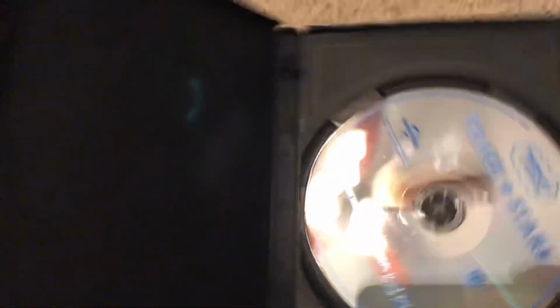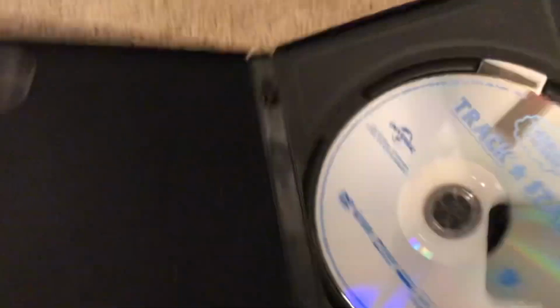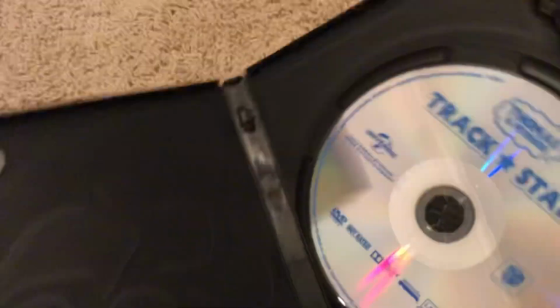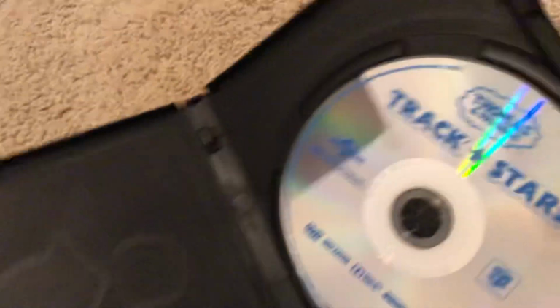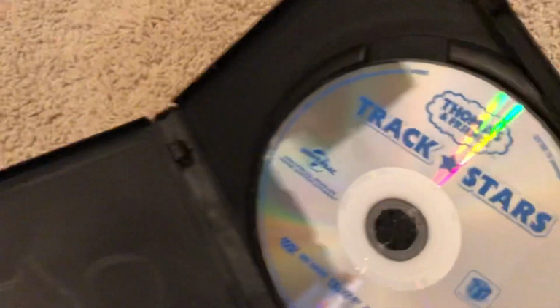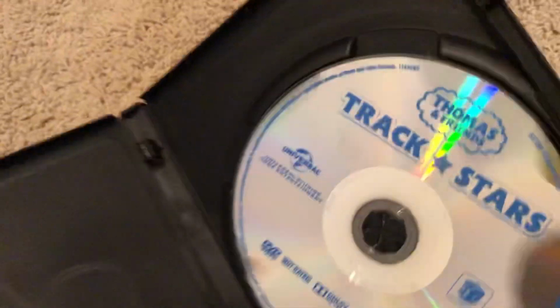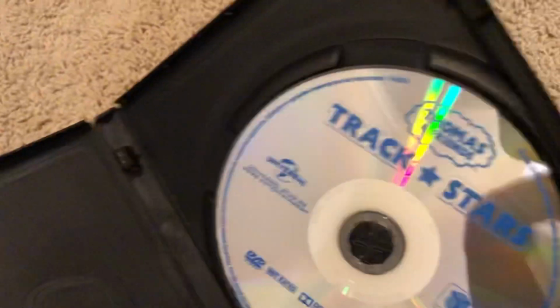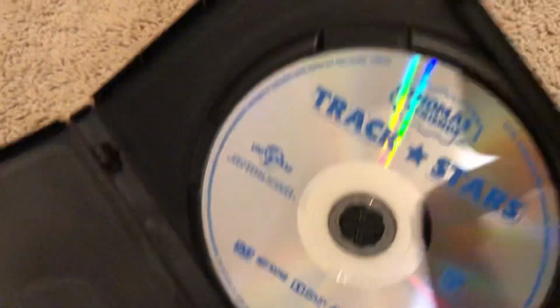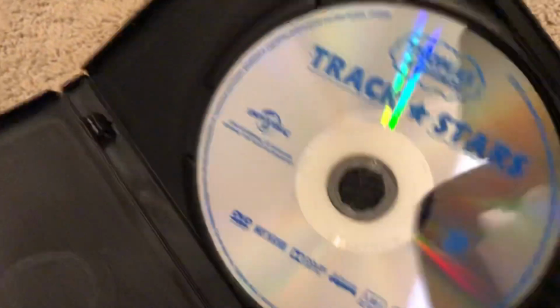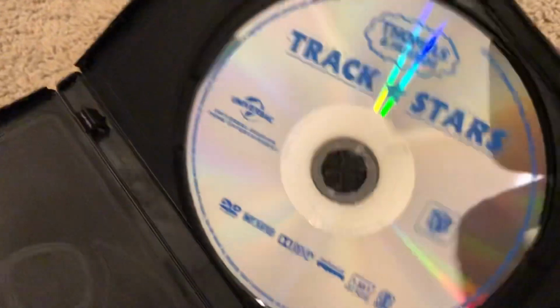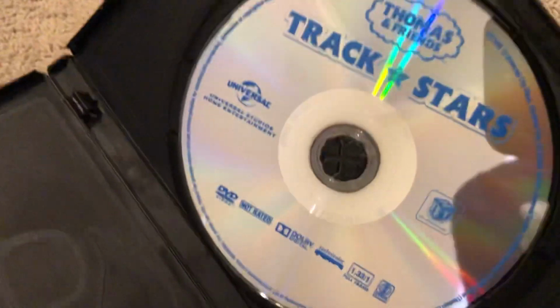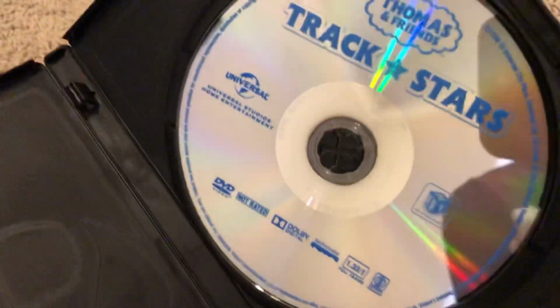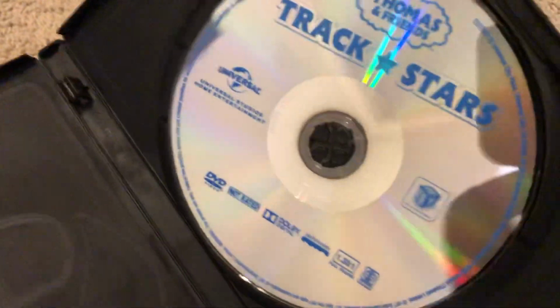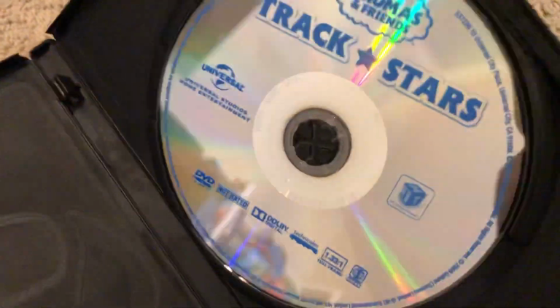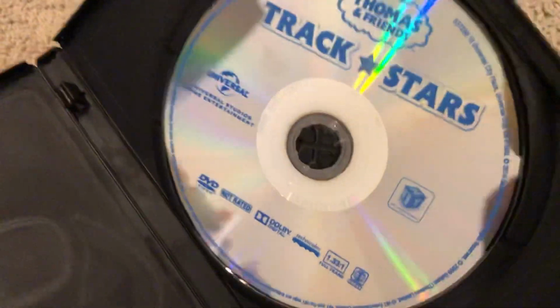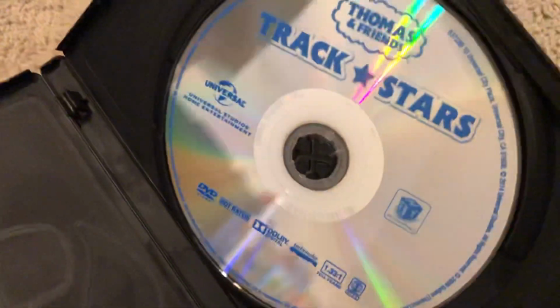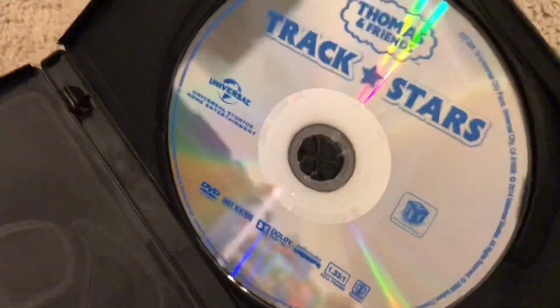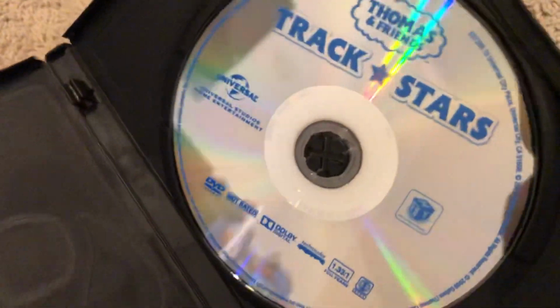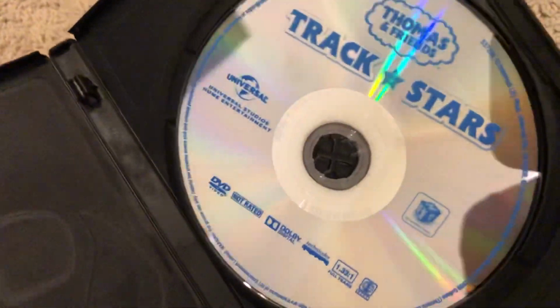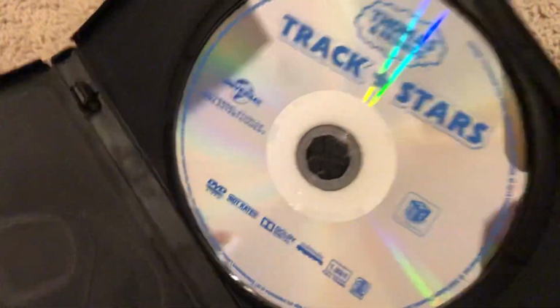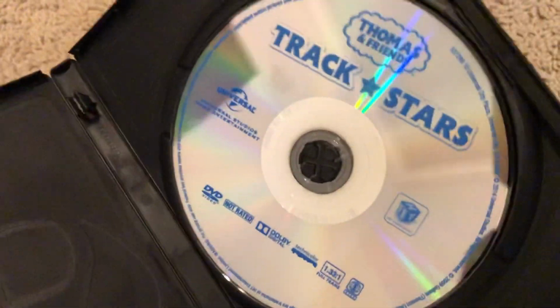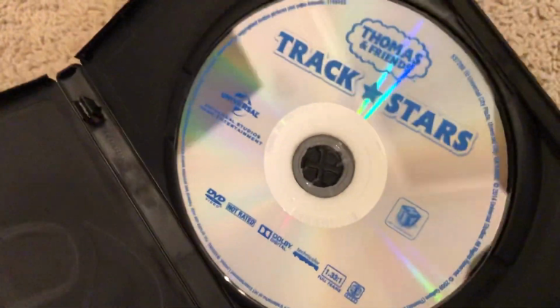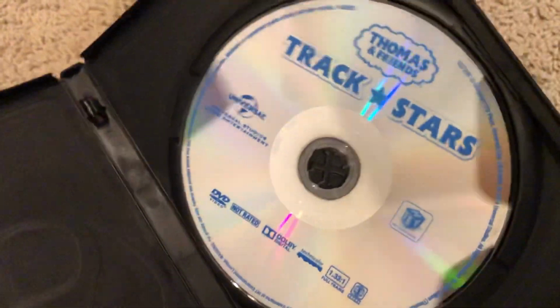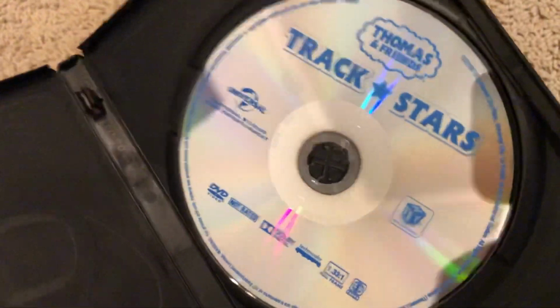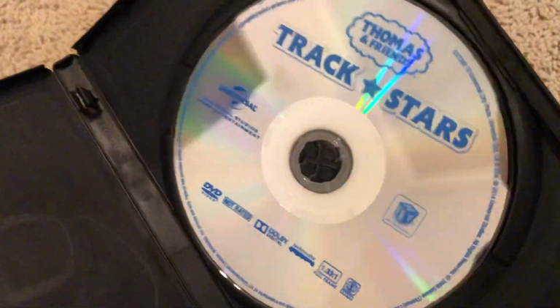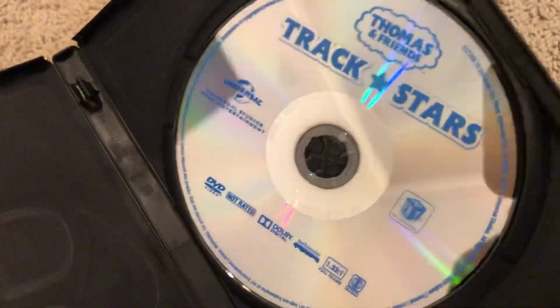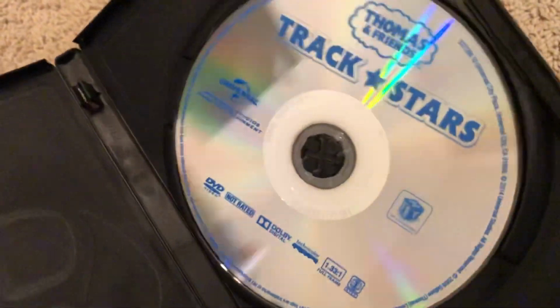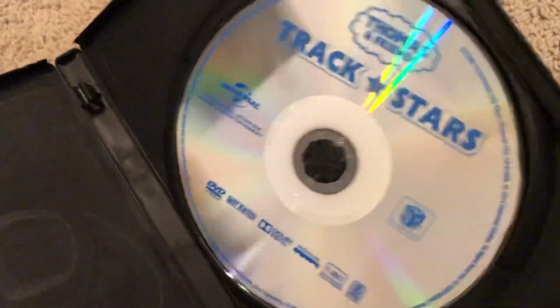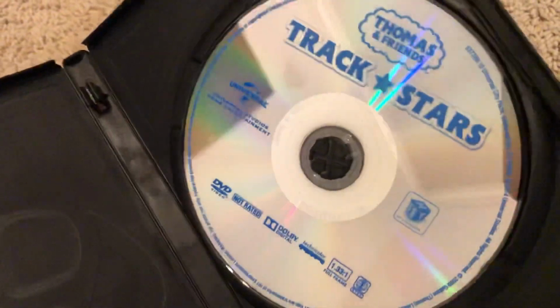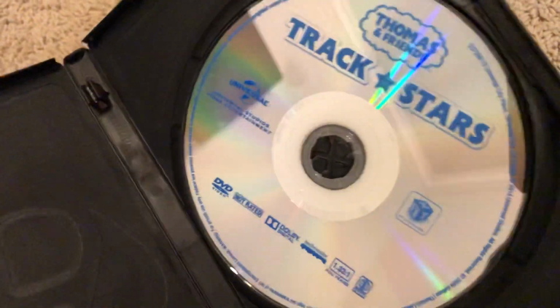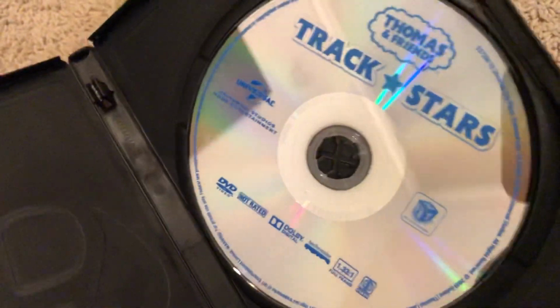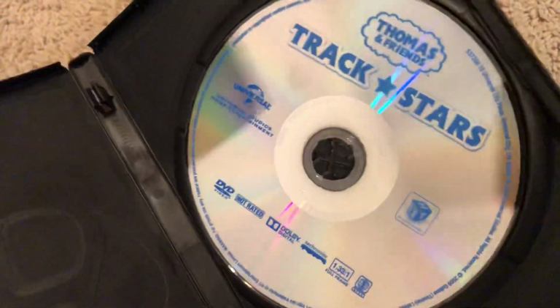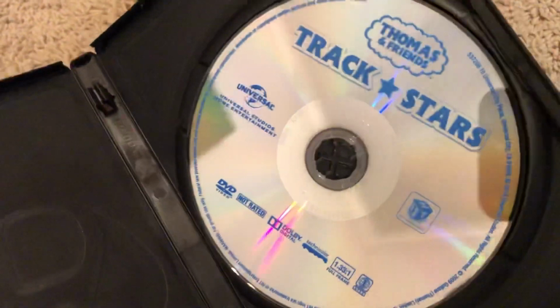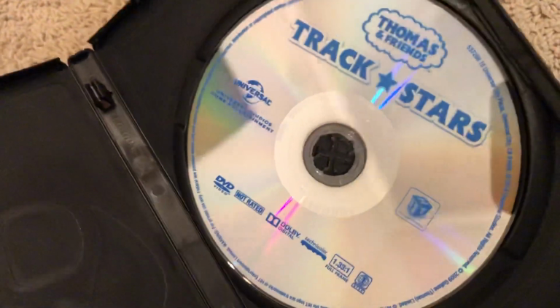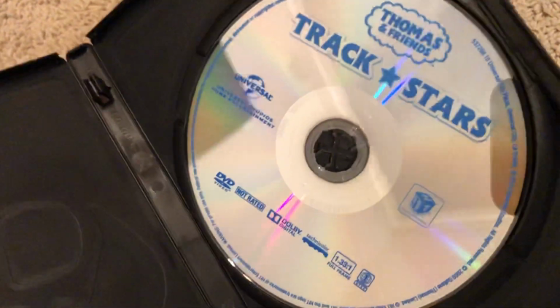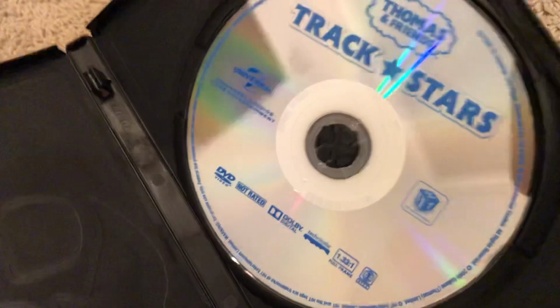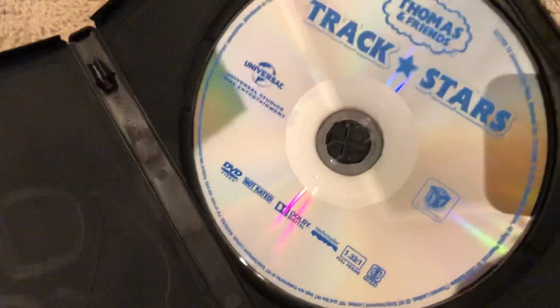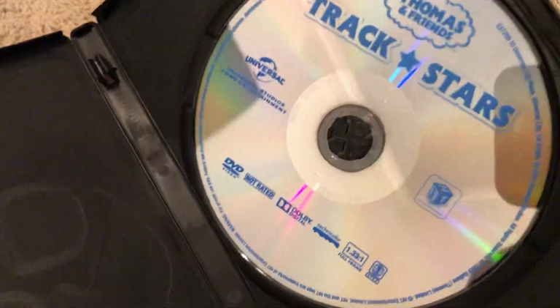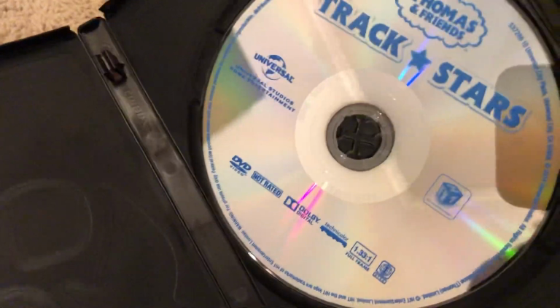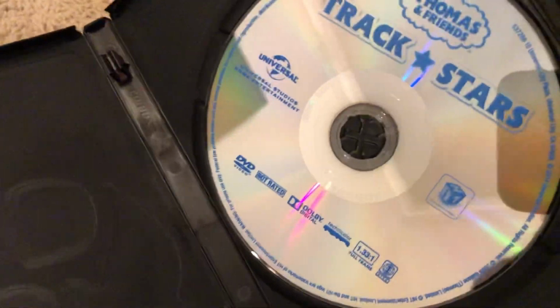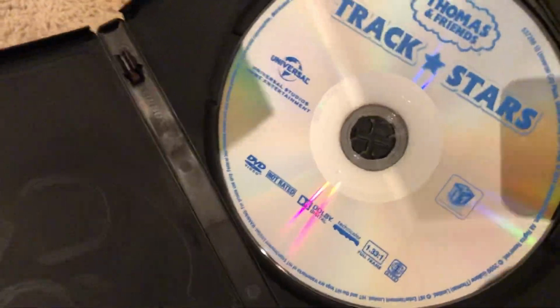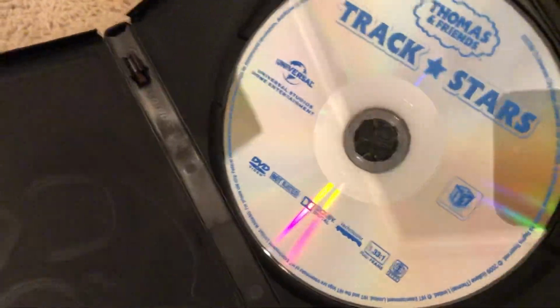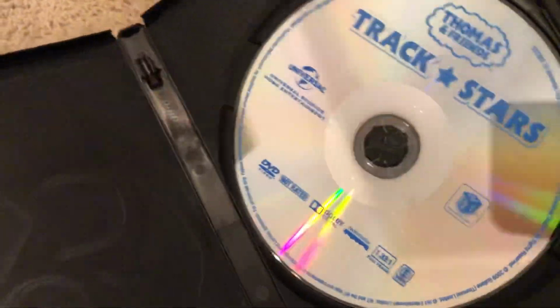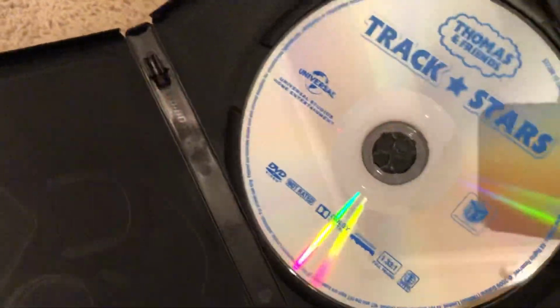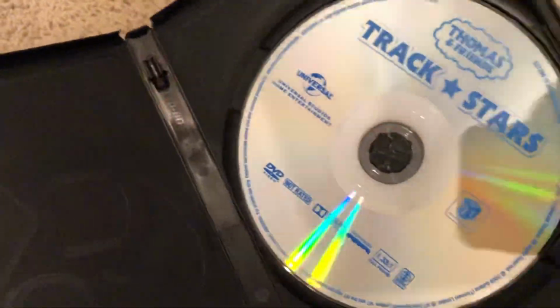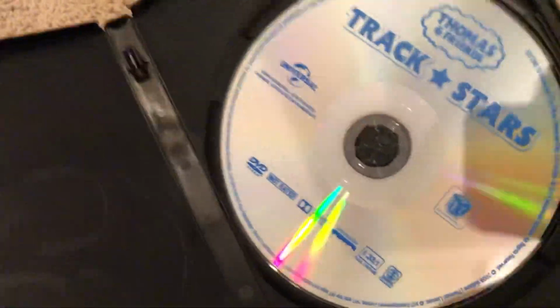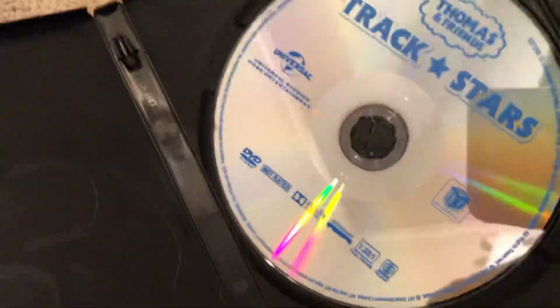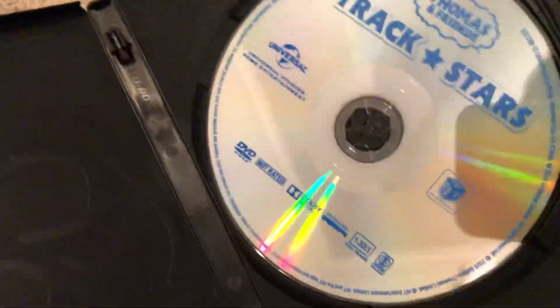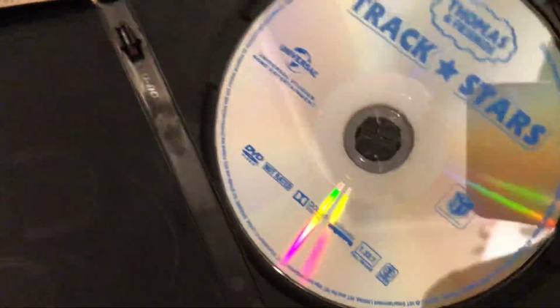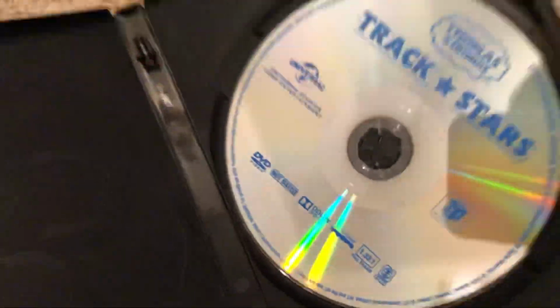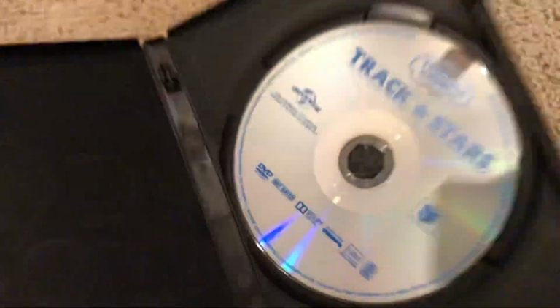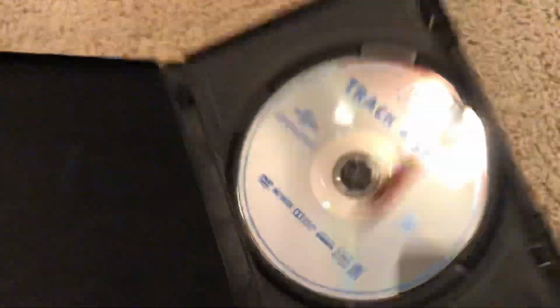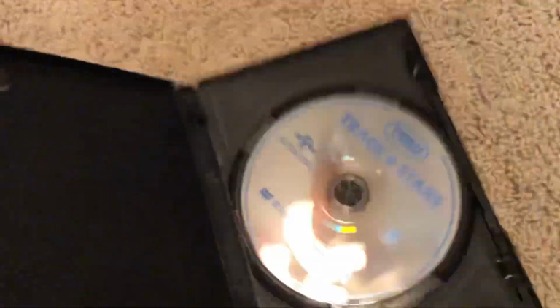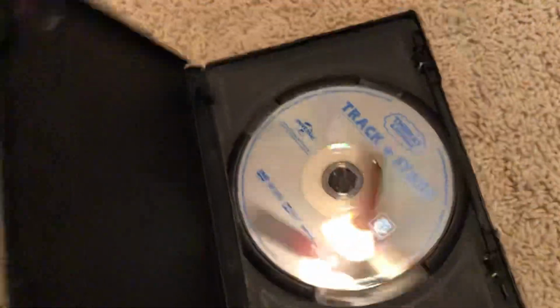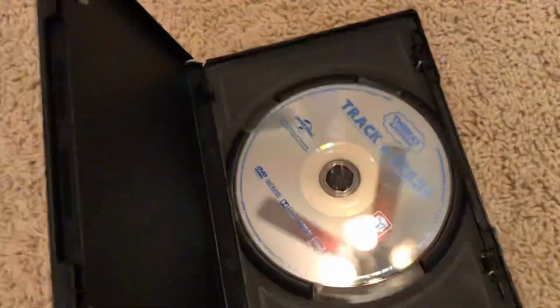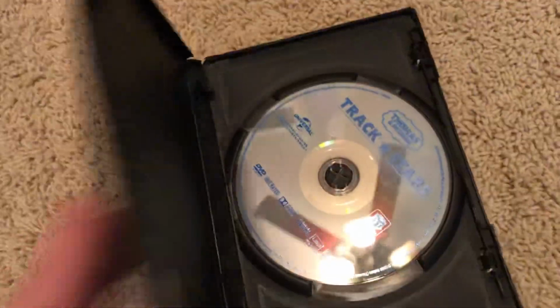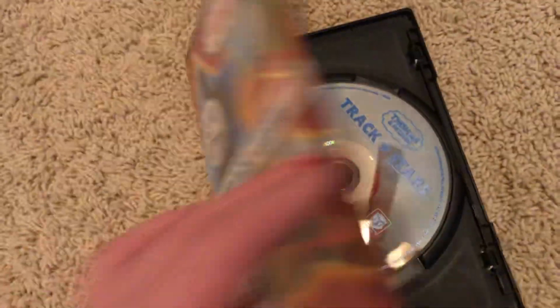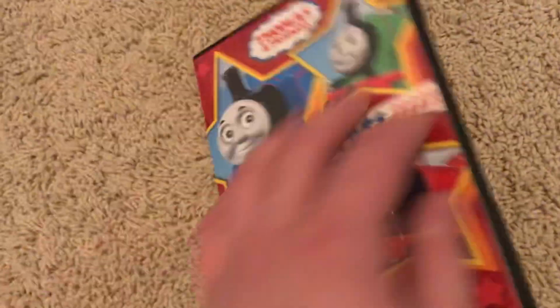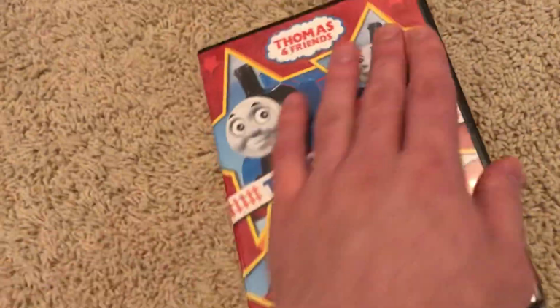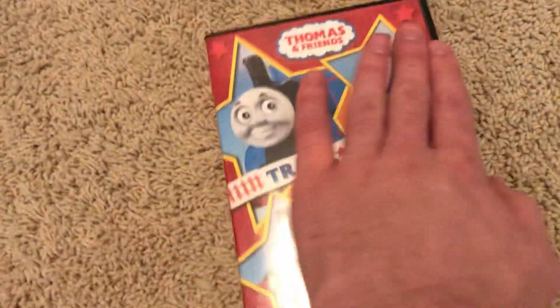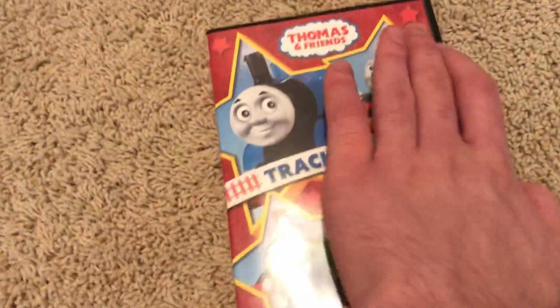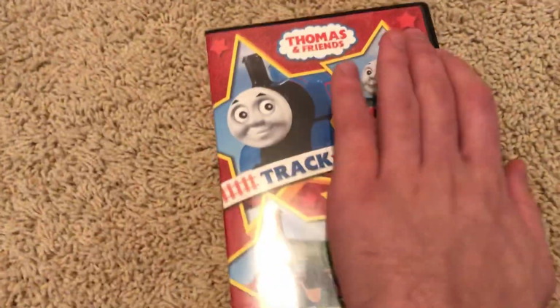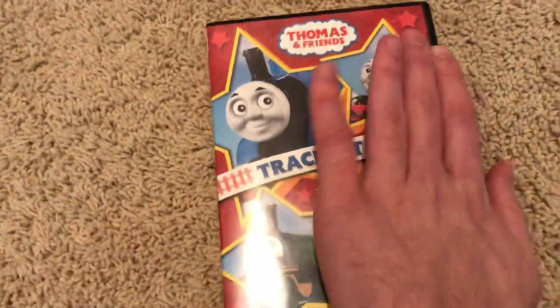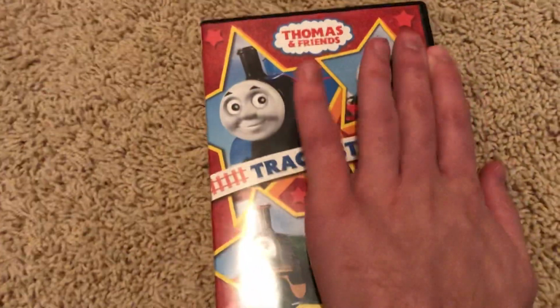And here's the disc — just like with the other Thomas and Friends Universal Studios re-releases, just plain, boring artwork.